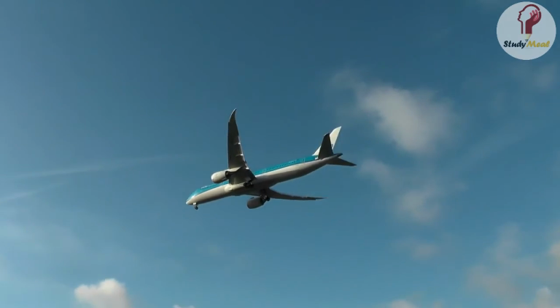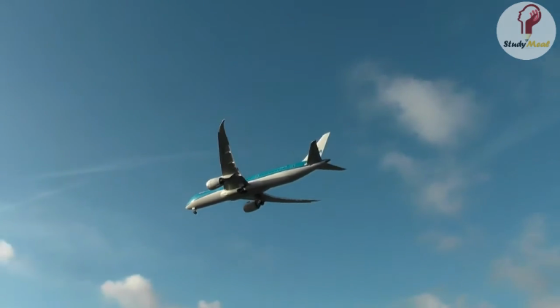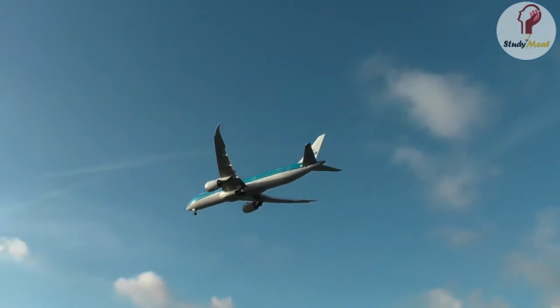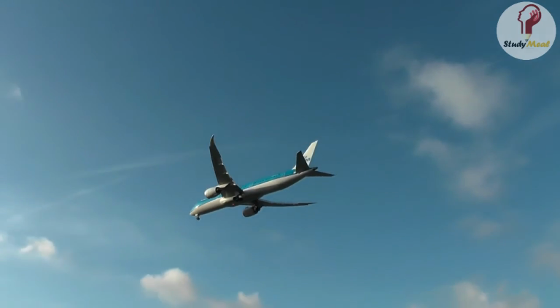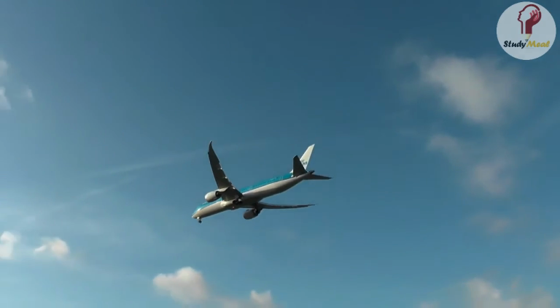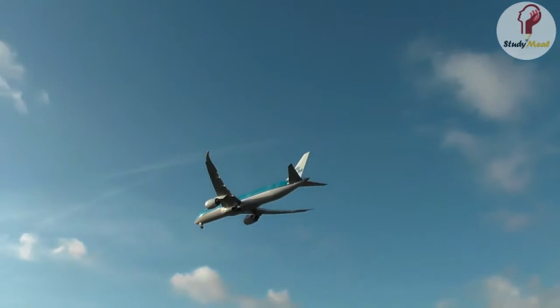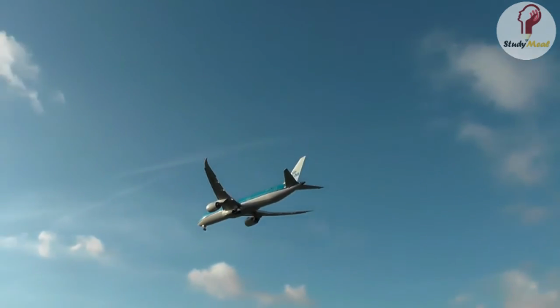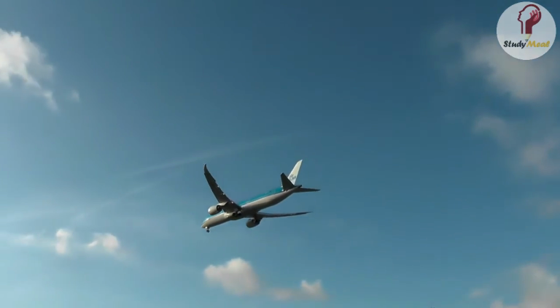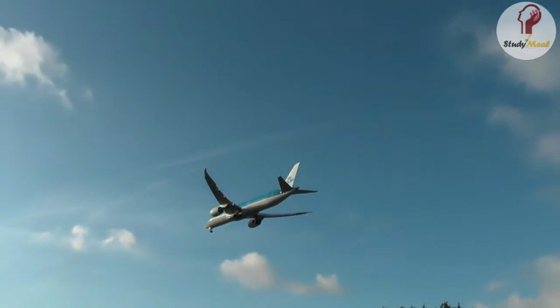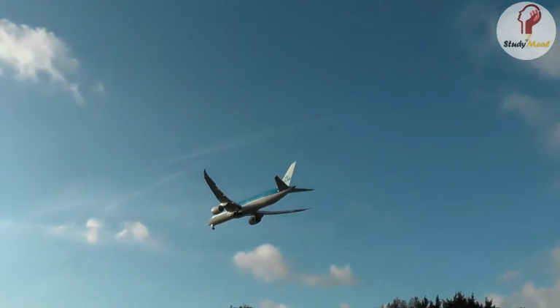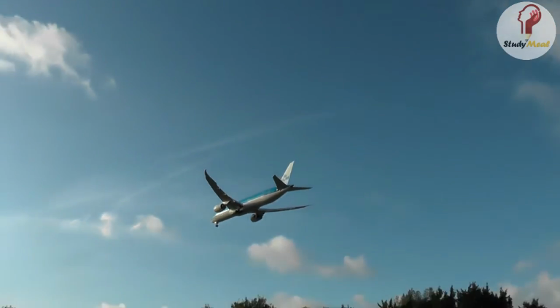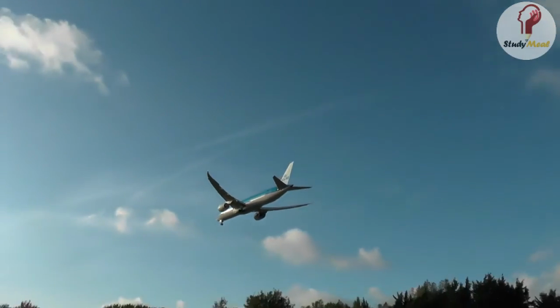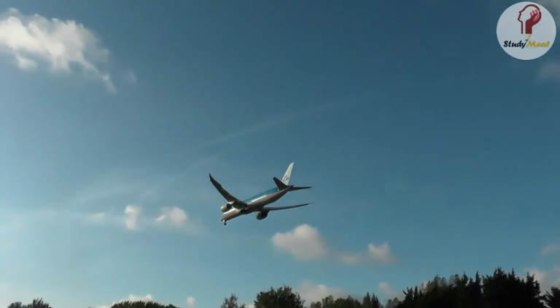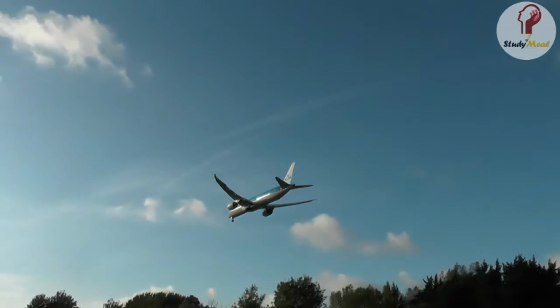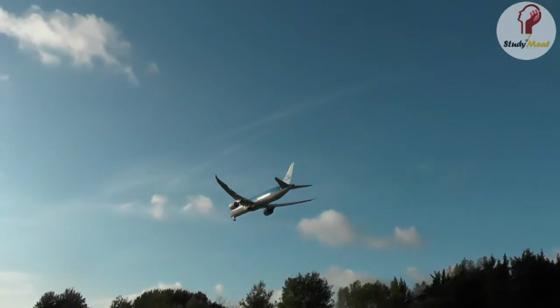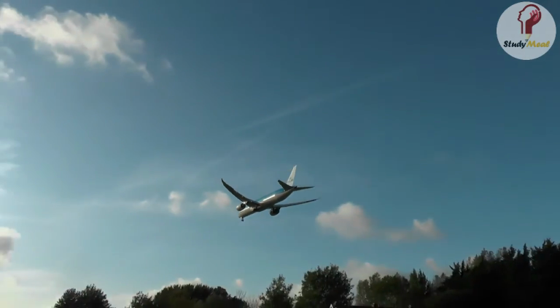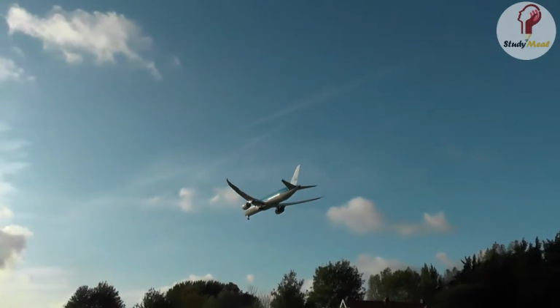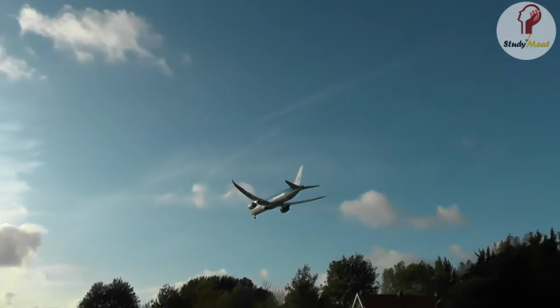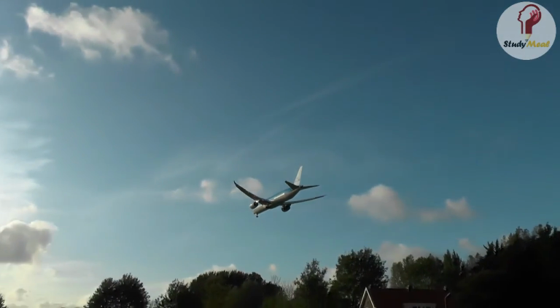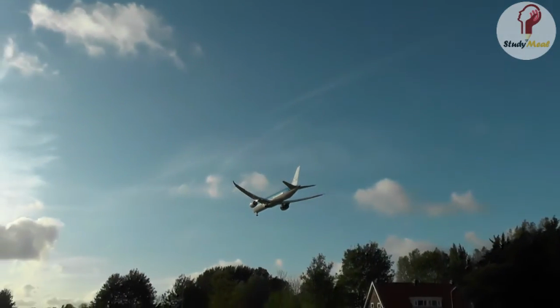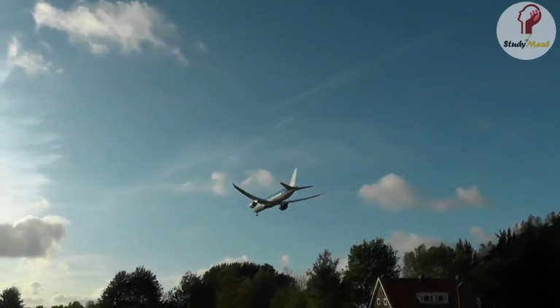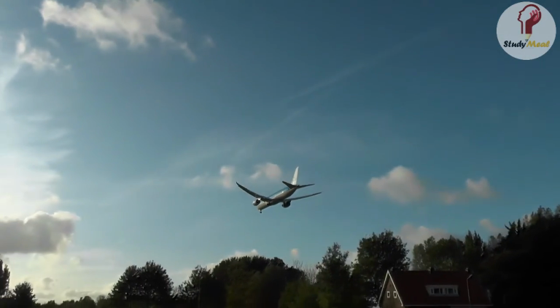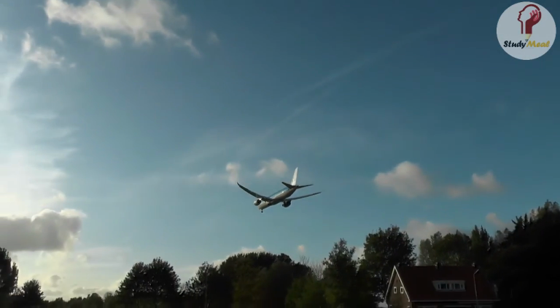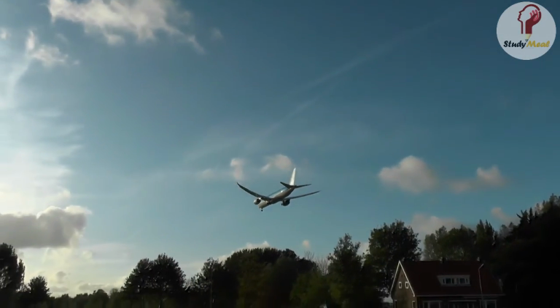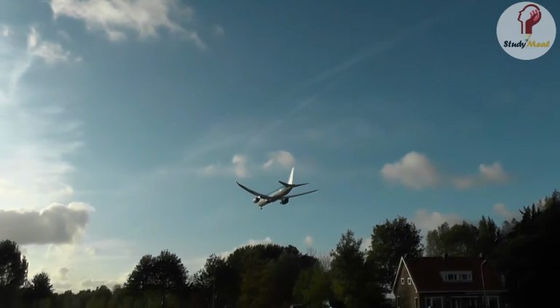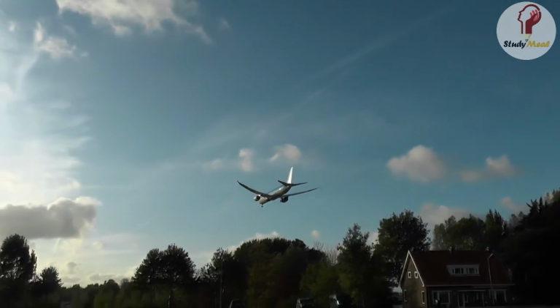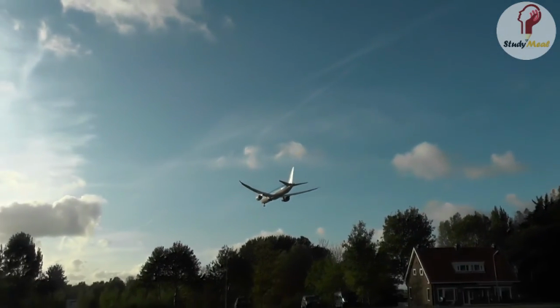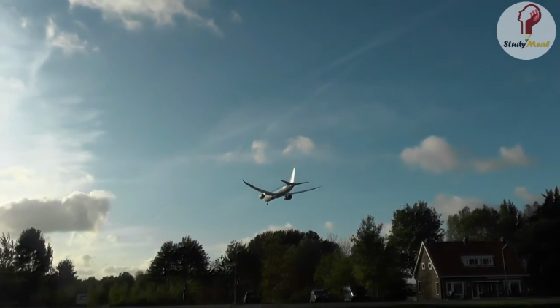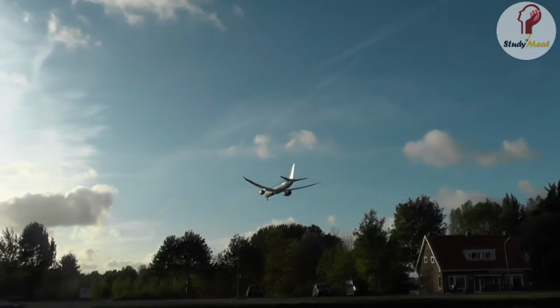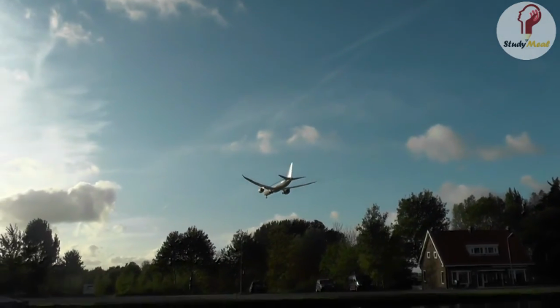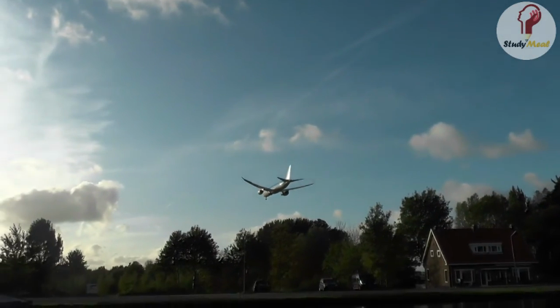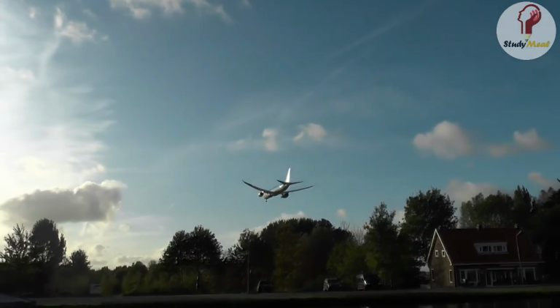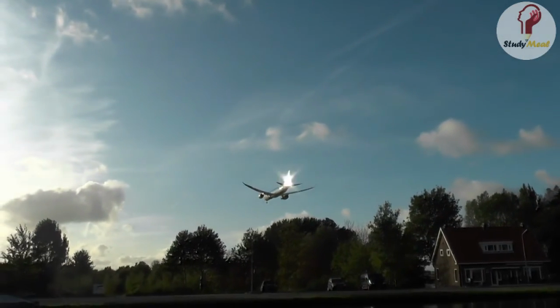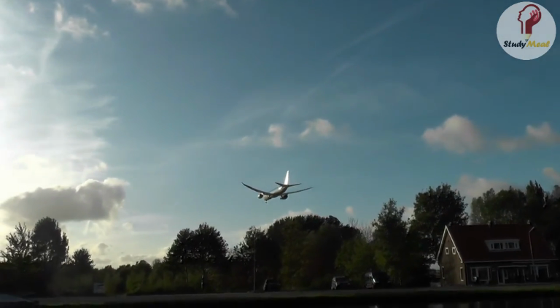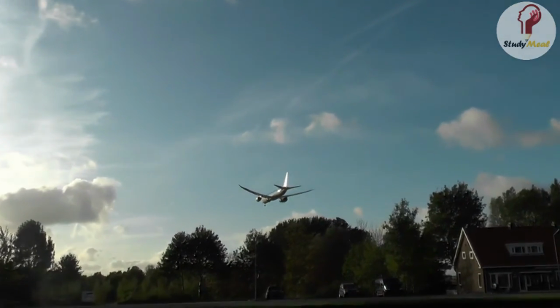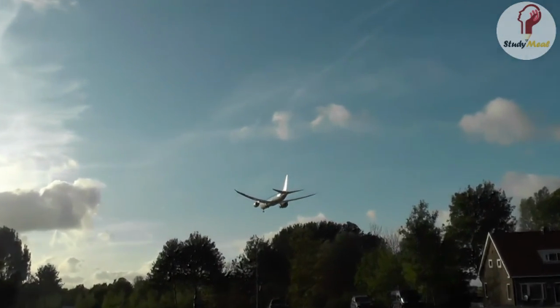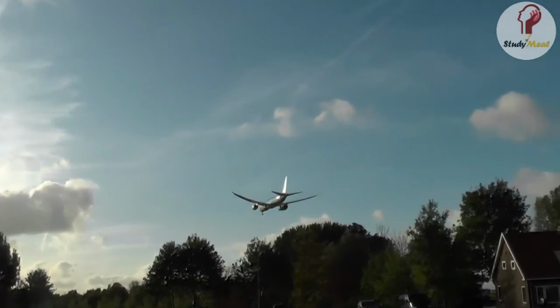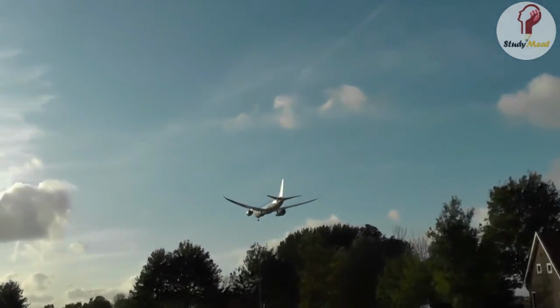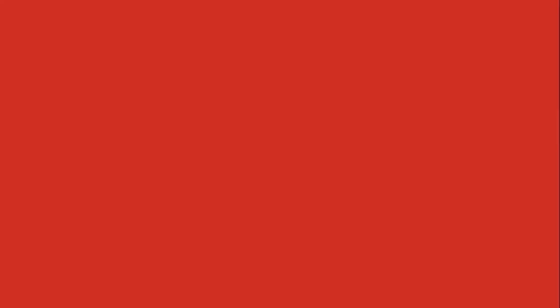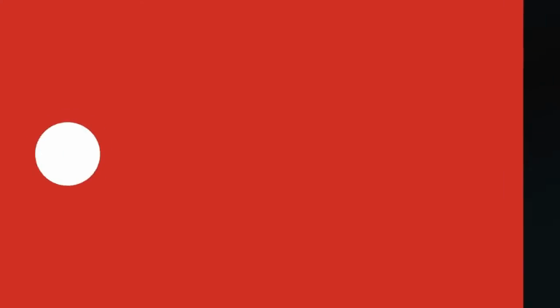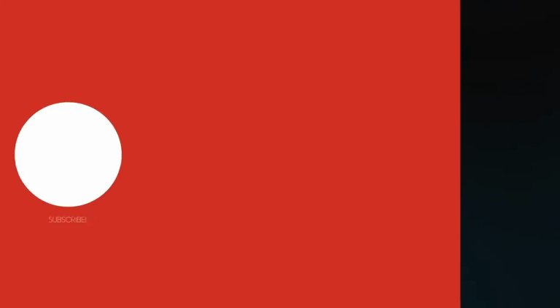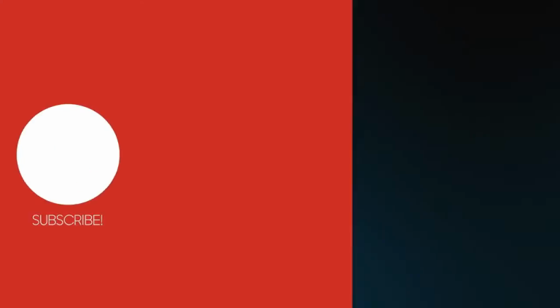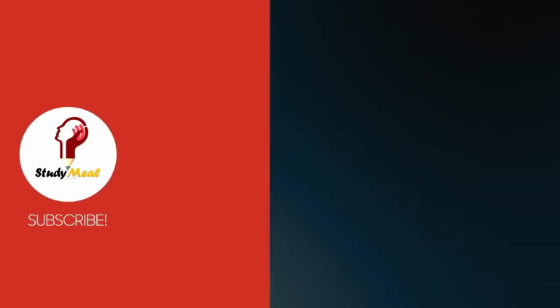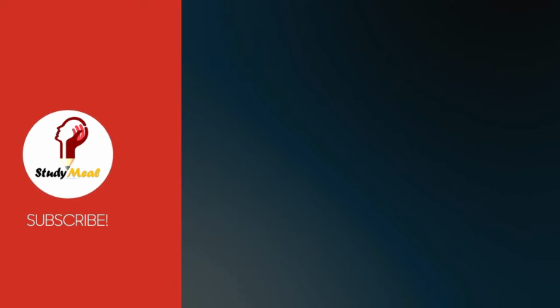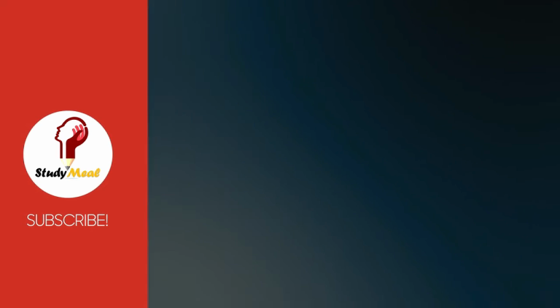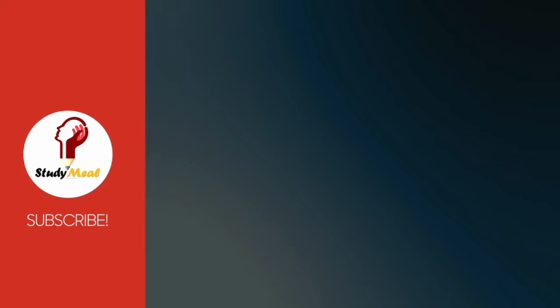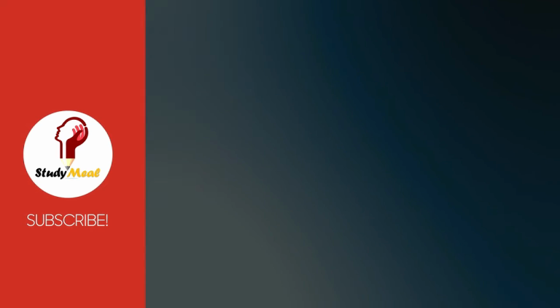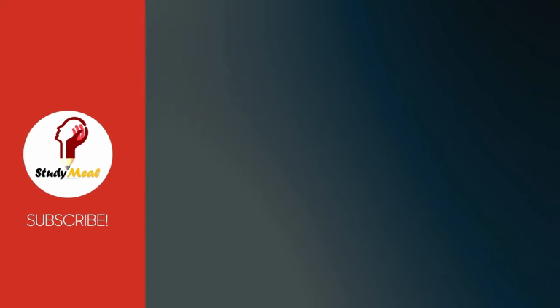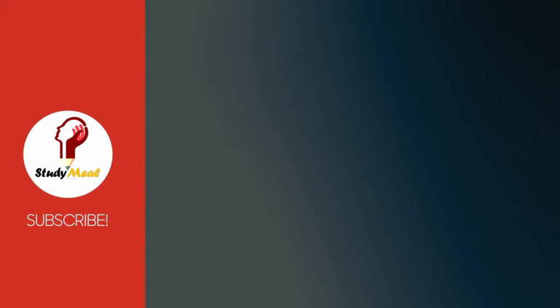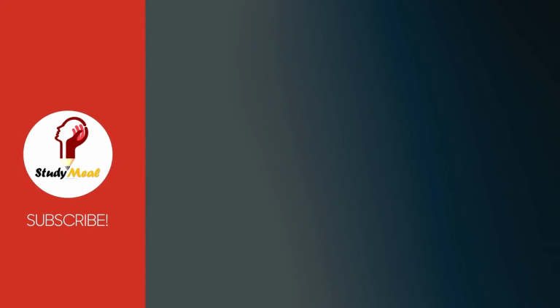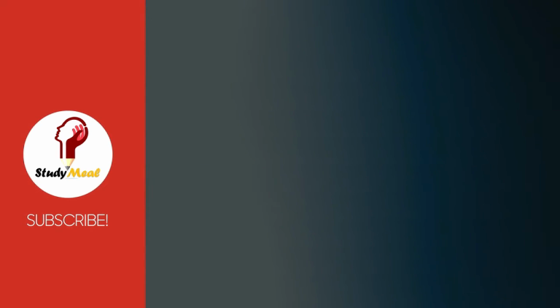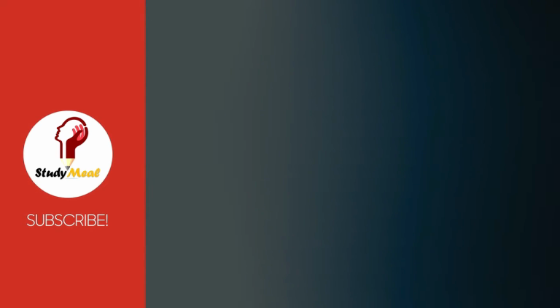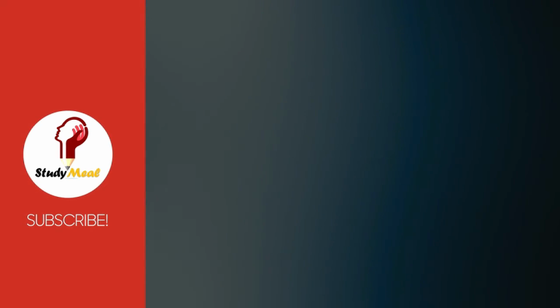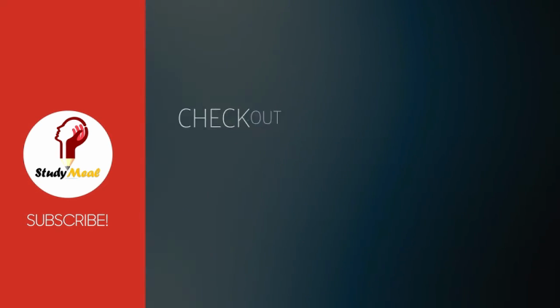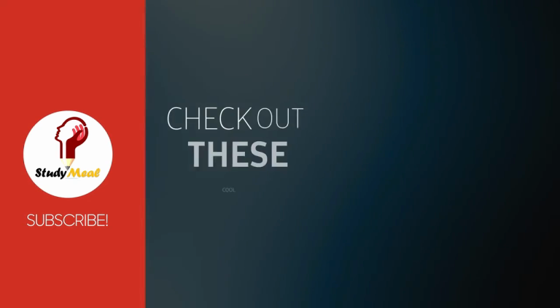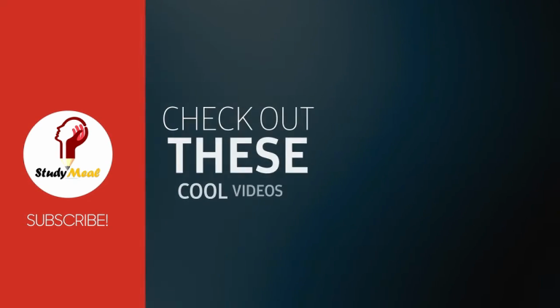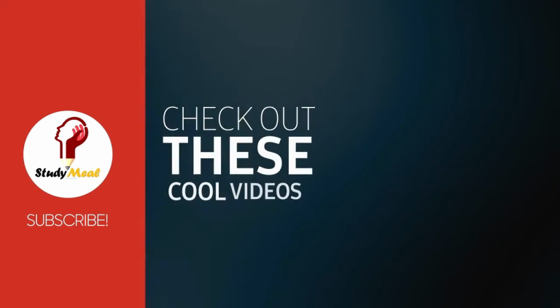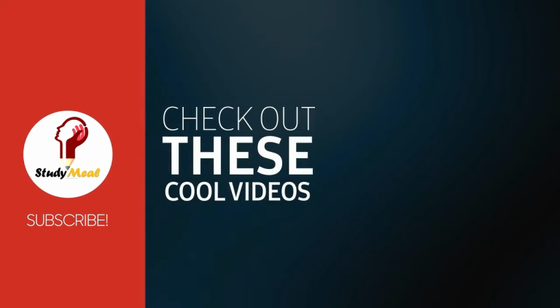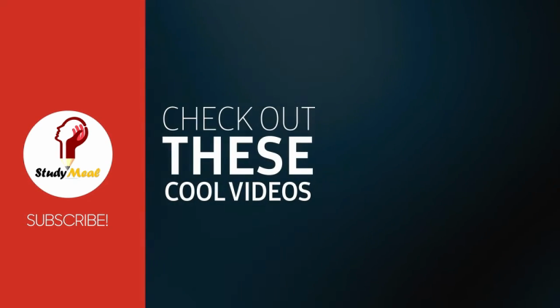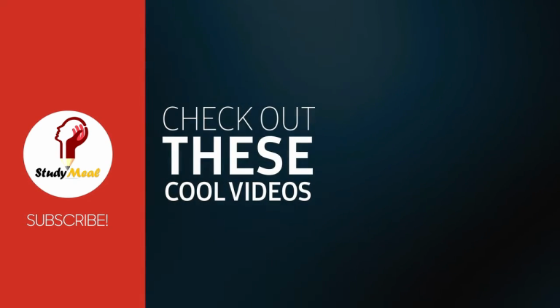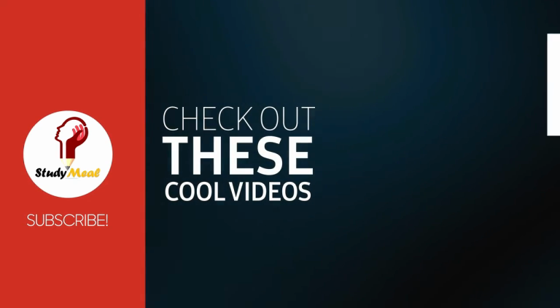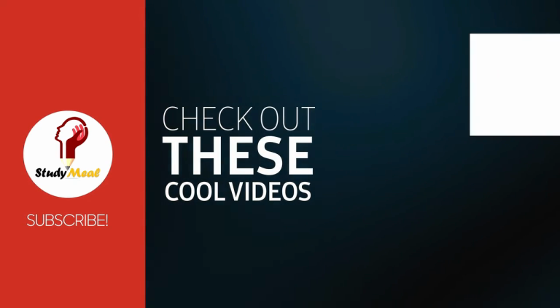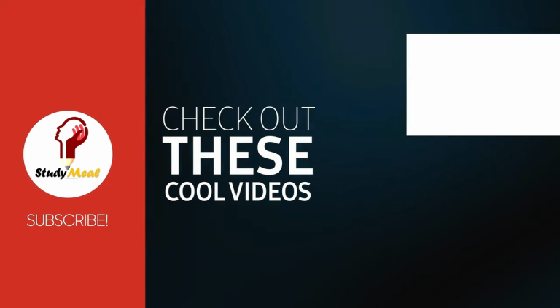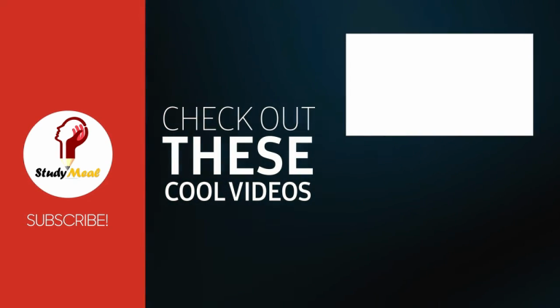So this was all for now. I hope you found the video informative. If yes, do like and share. This is Aastha signing off. Thank you.